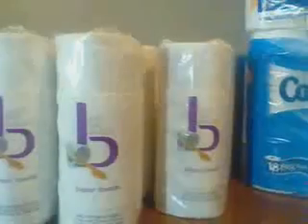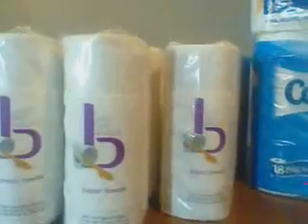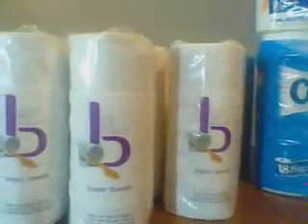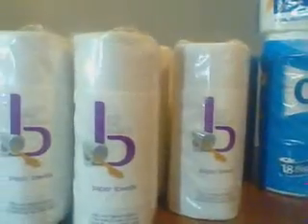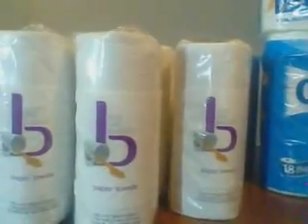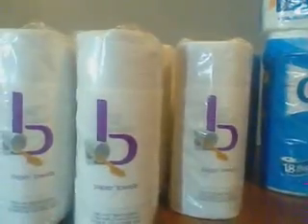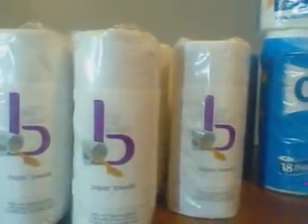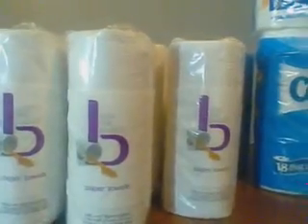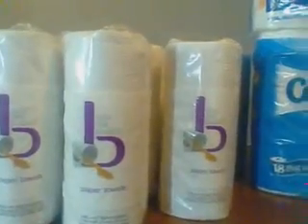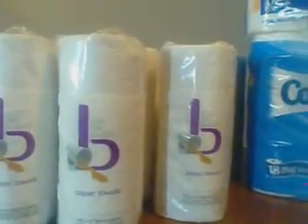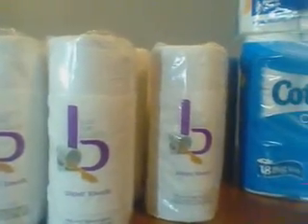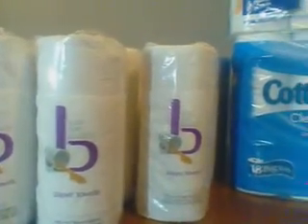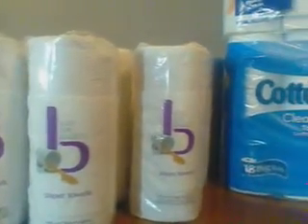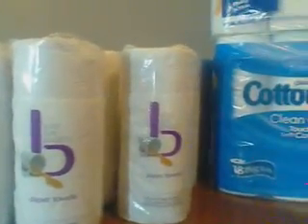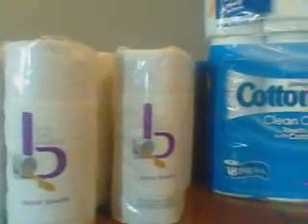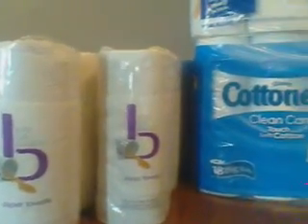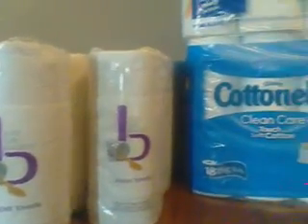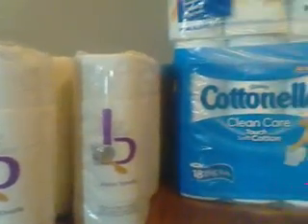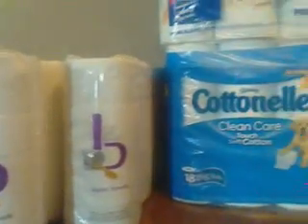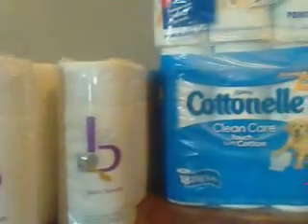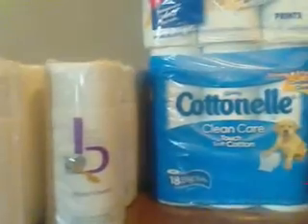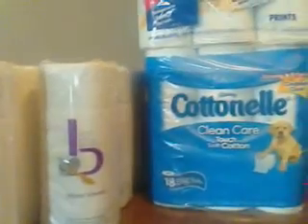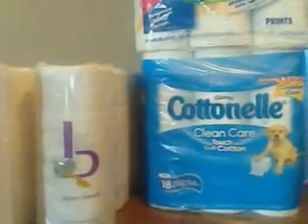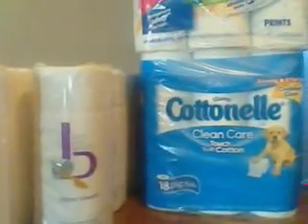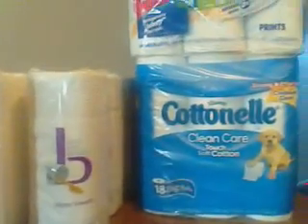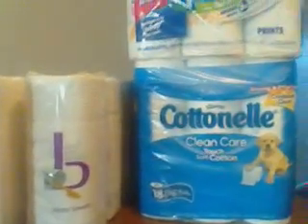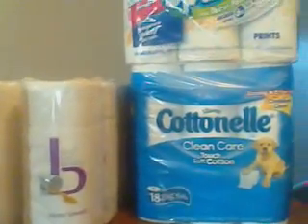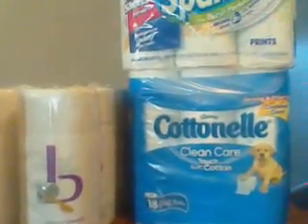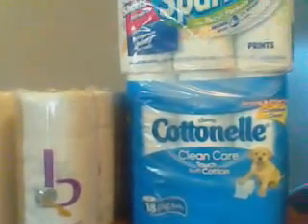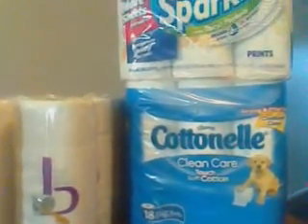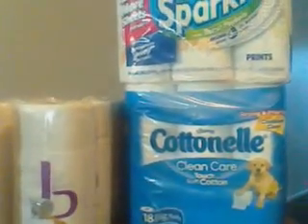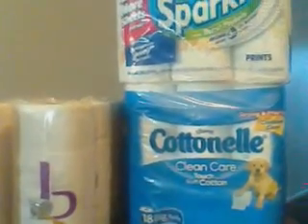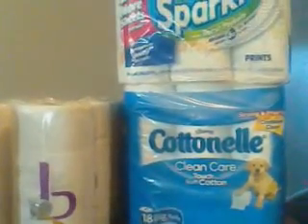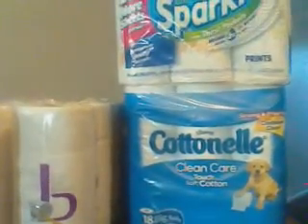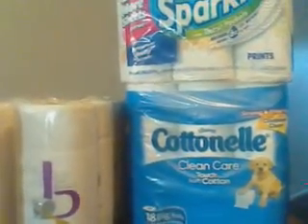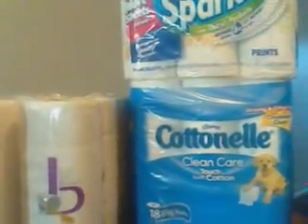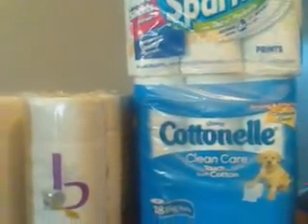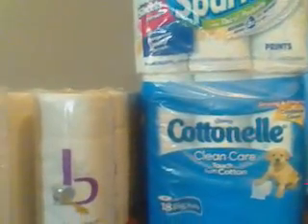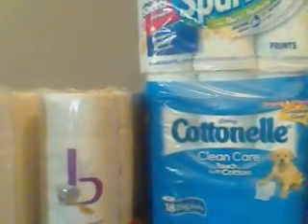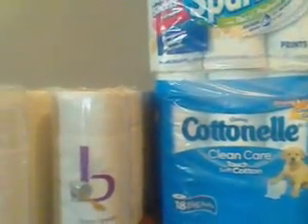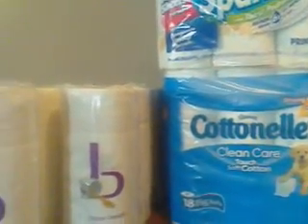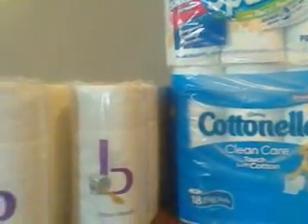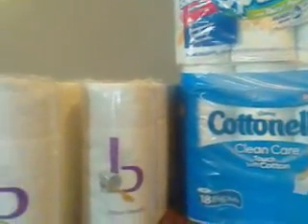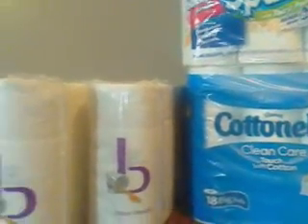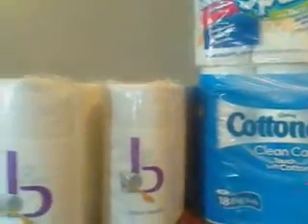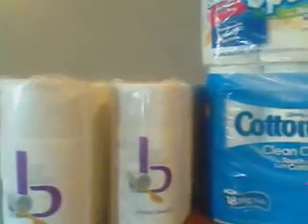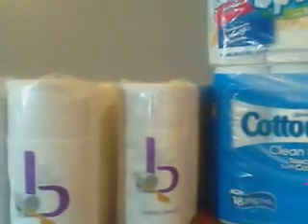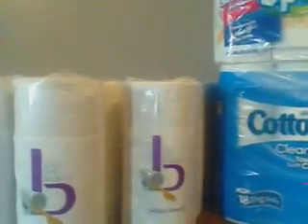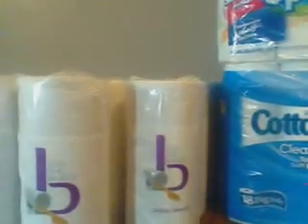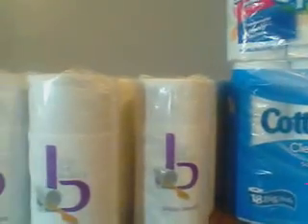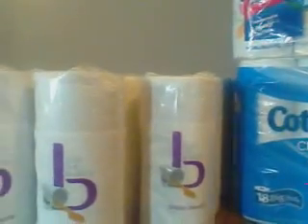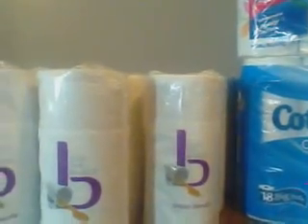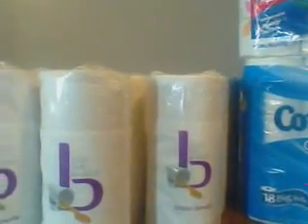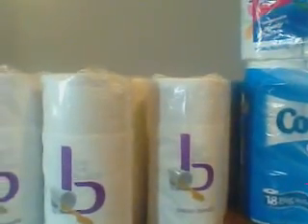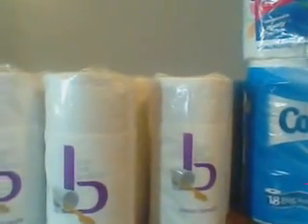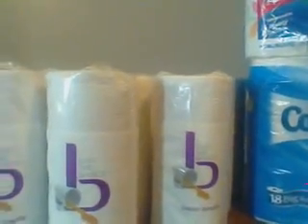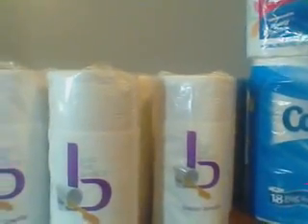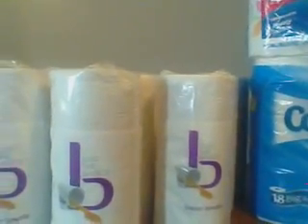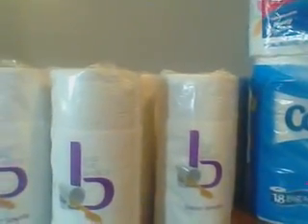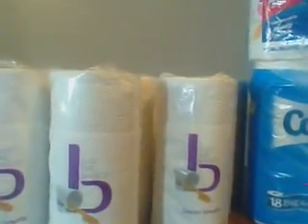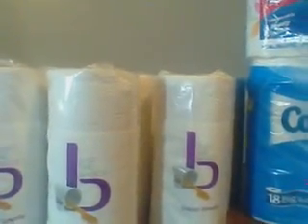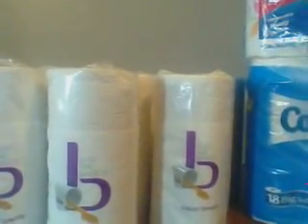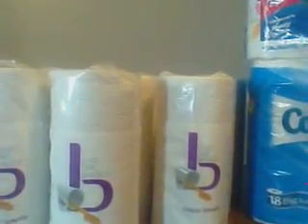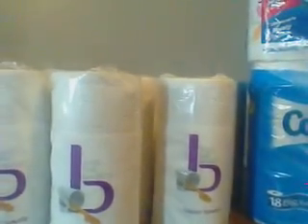Hello everyone, Lassim Prepper here again. I'm going to show you this deal that I did in CVS.